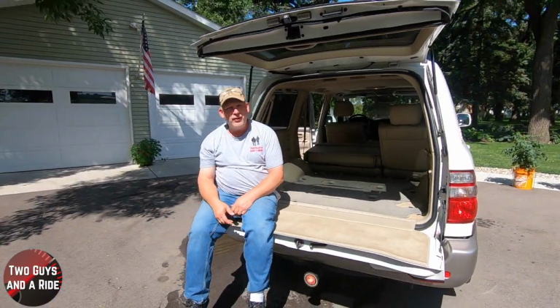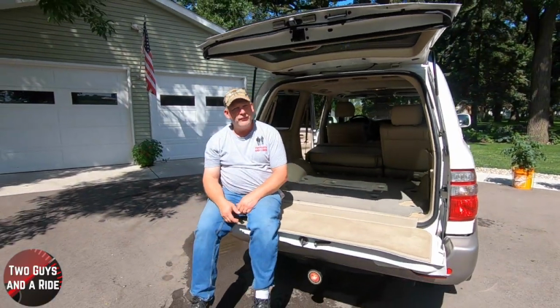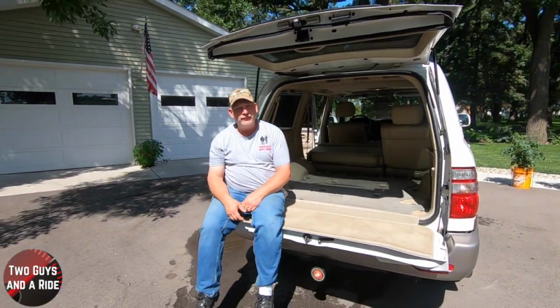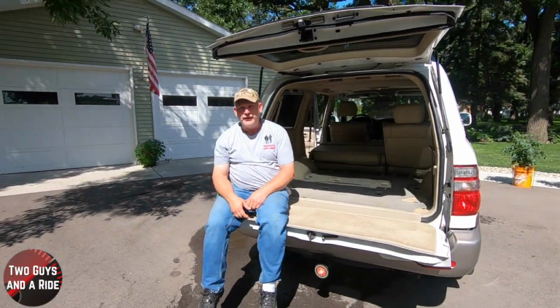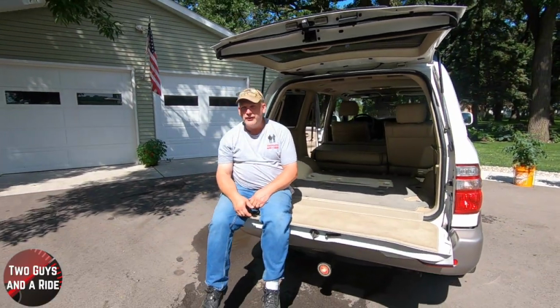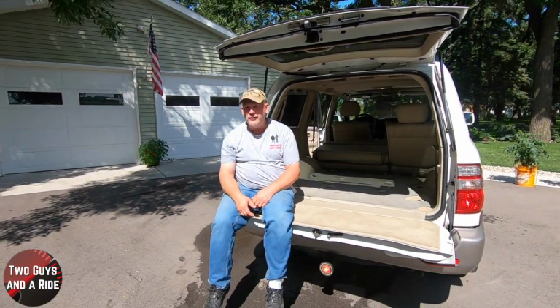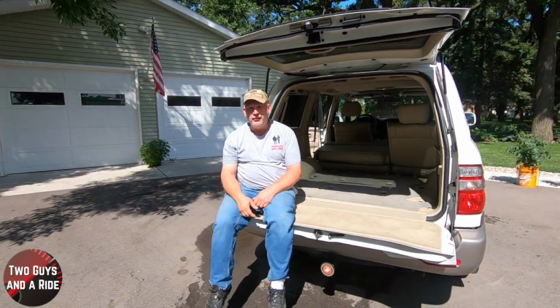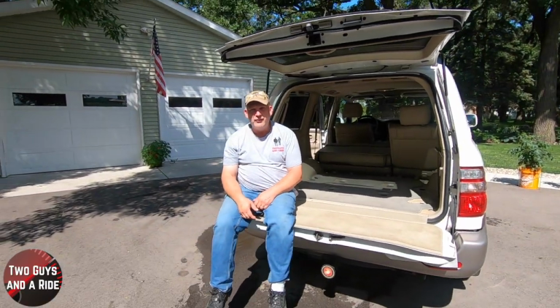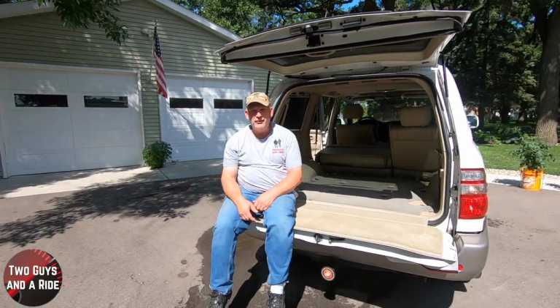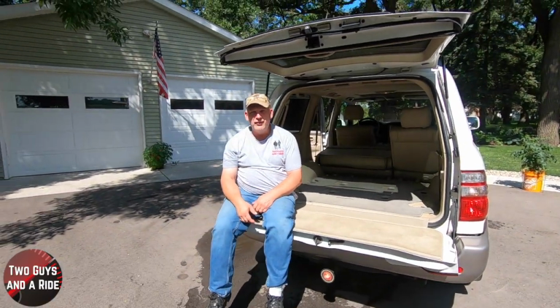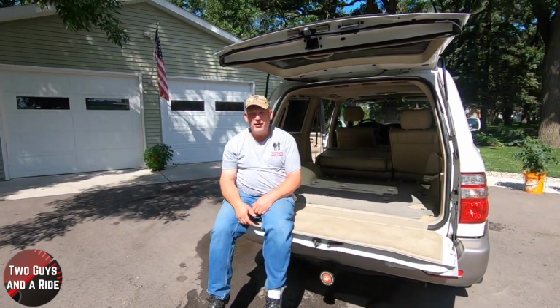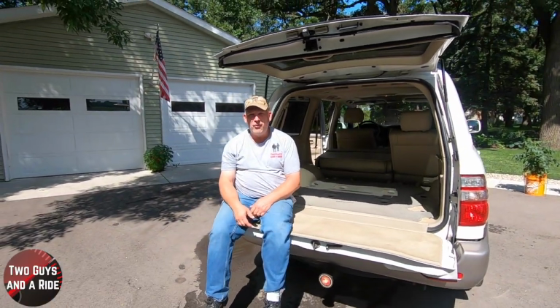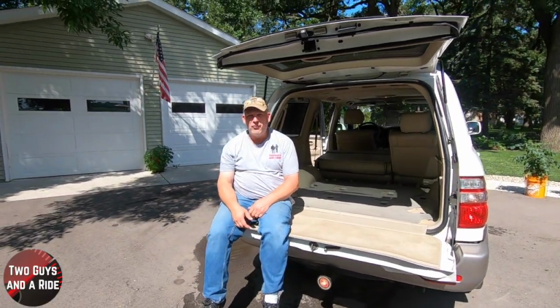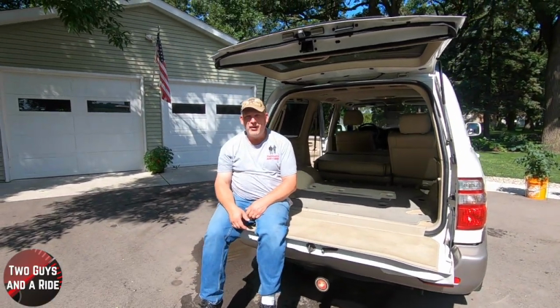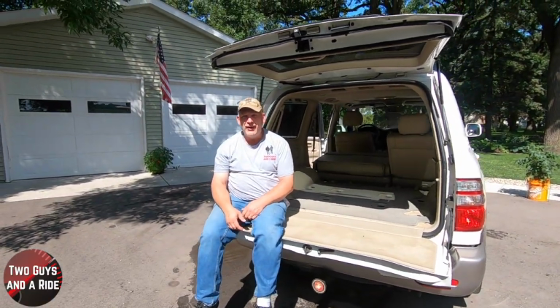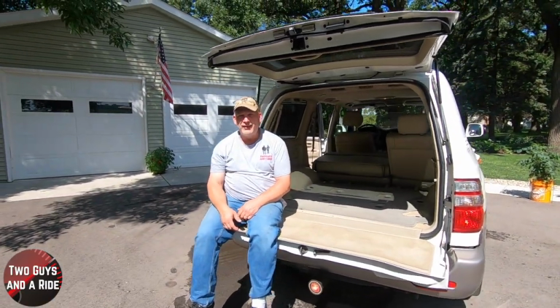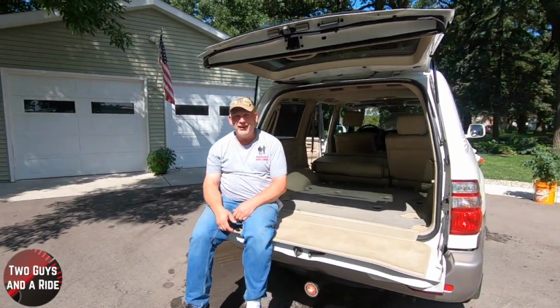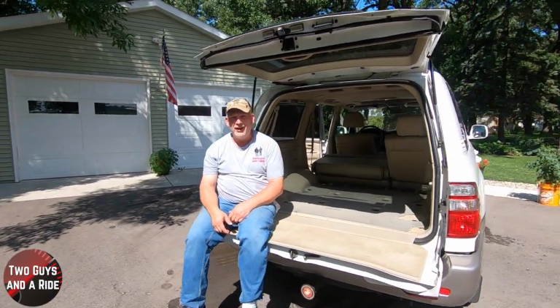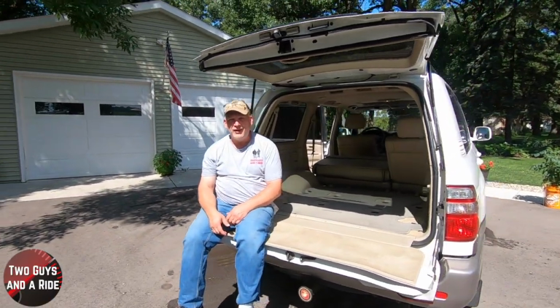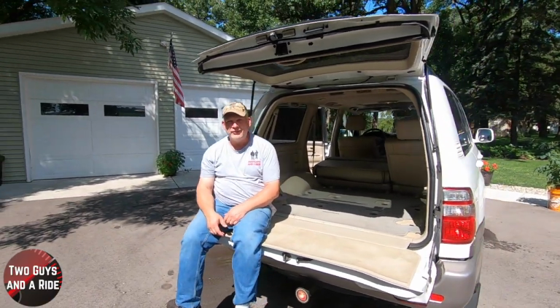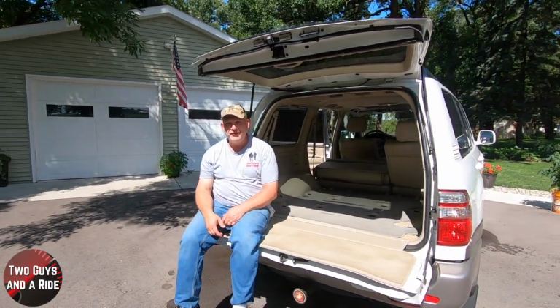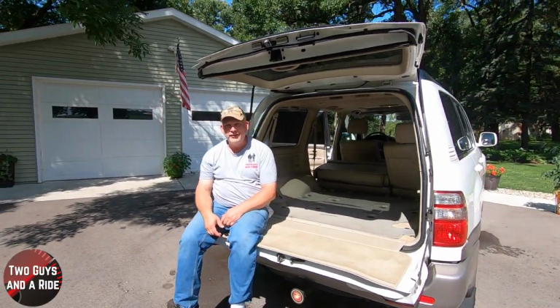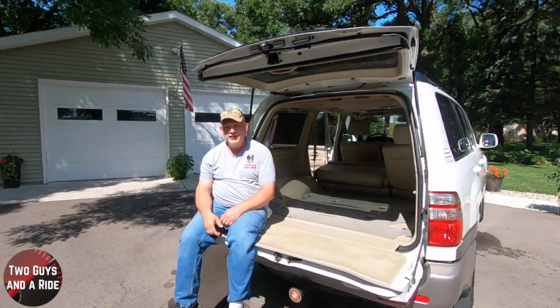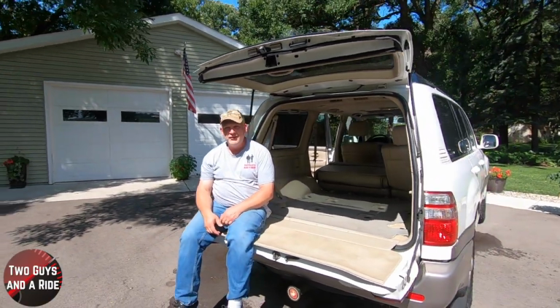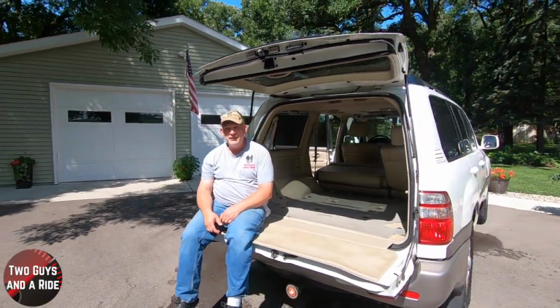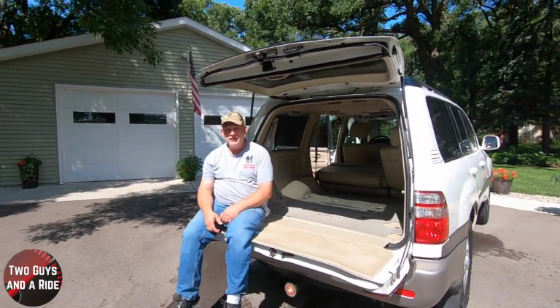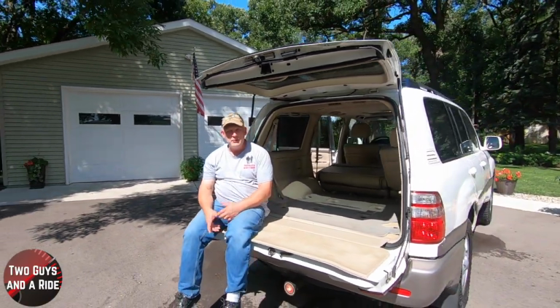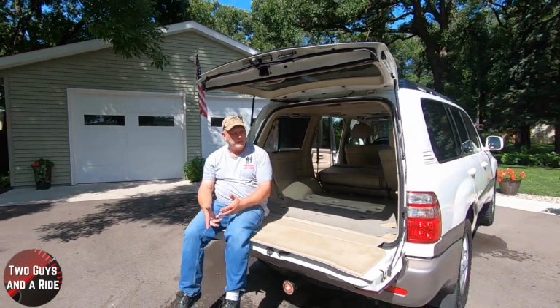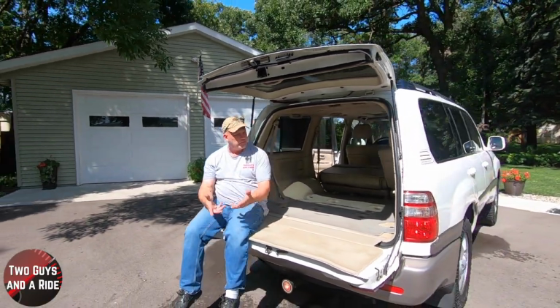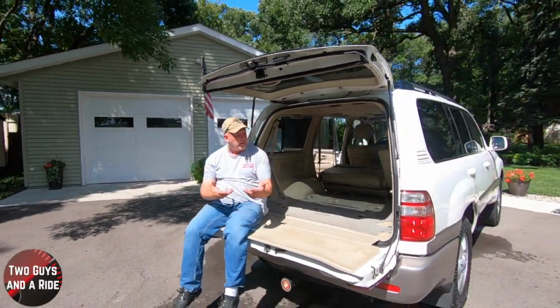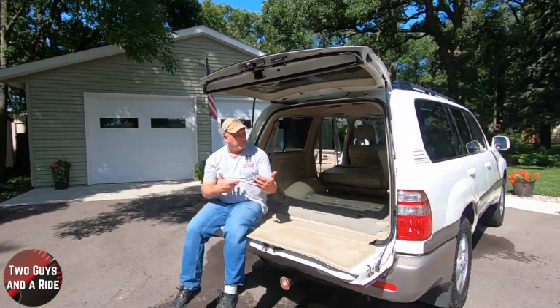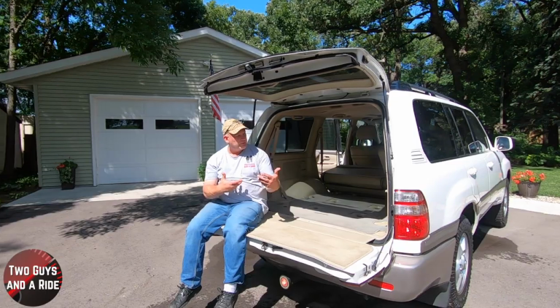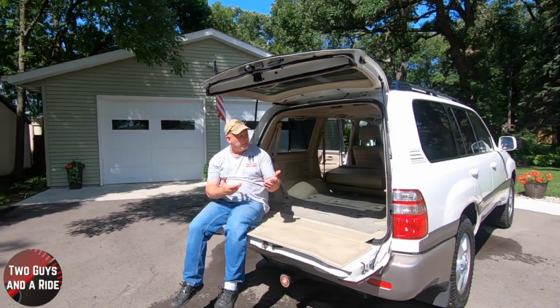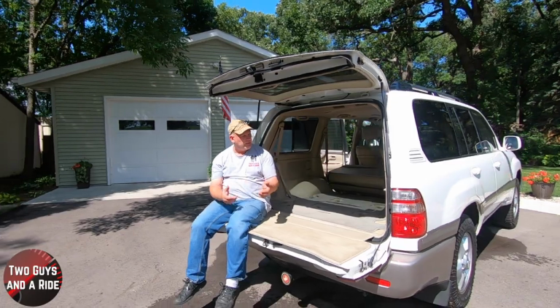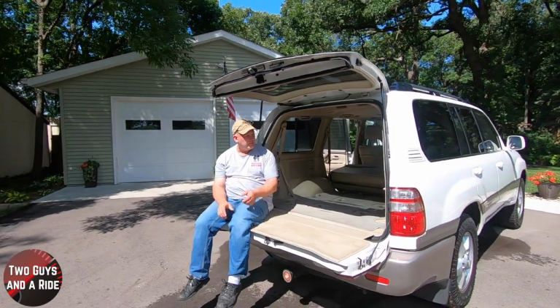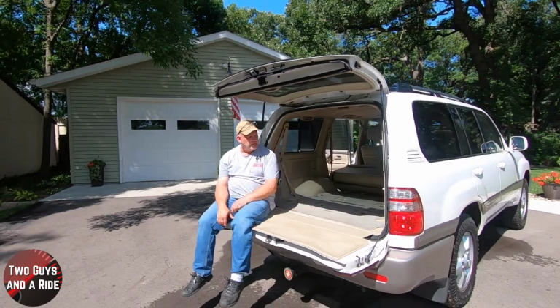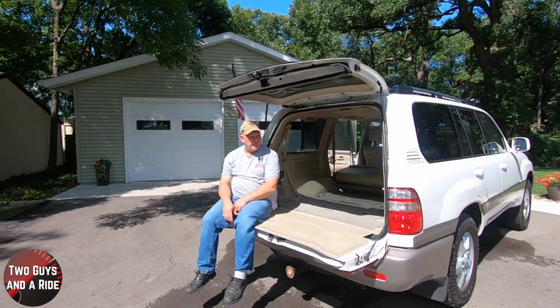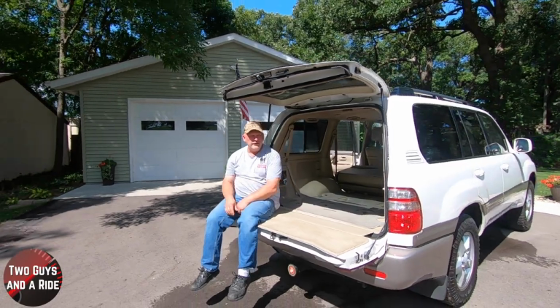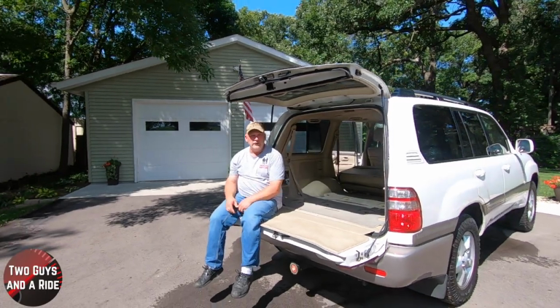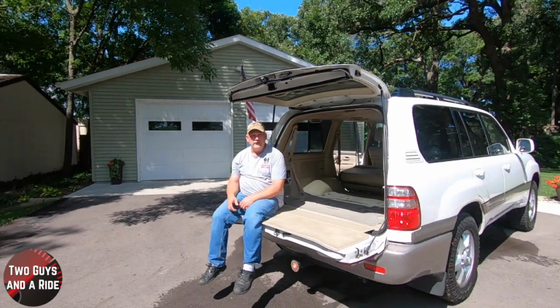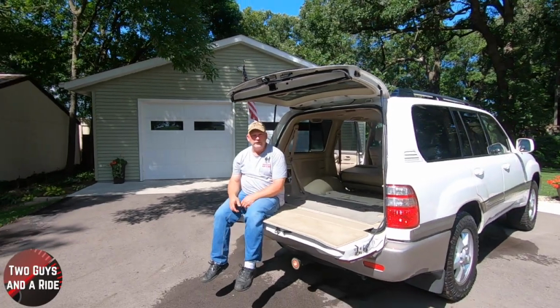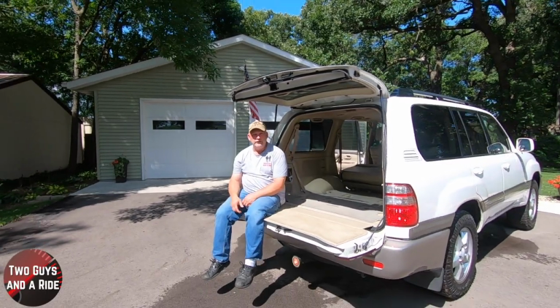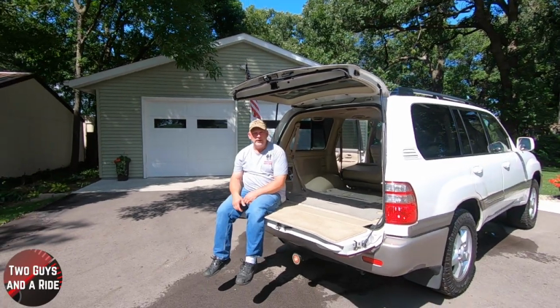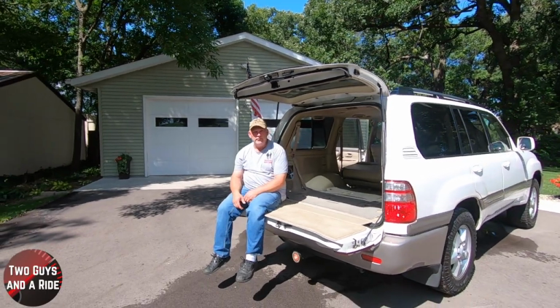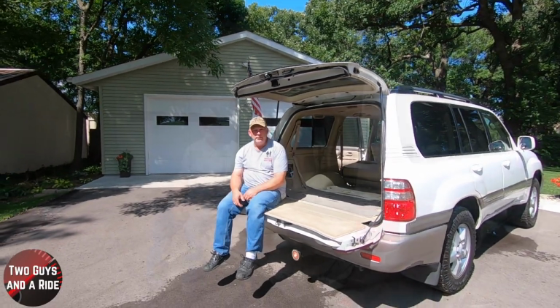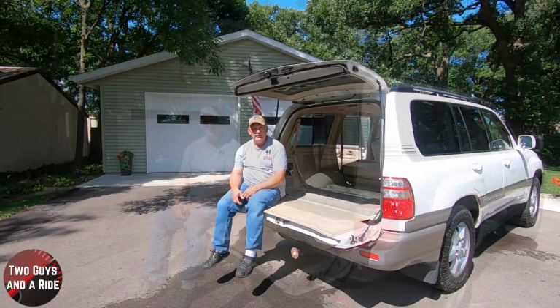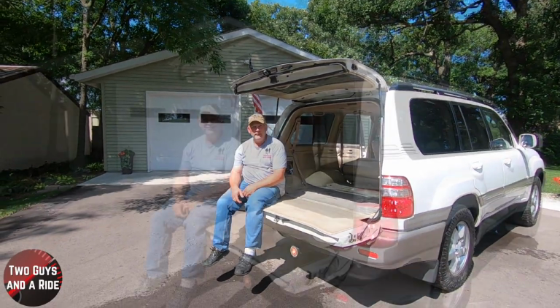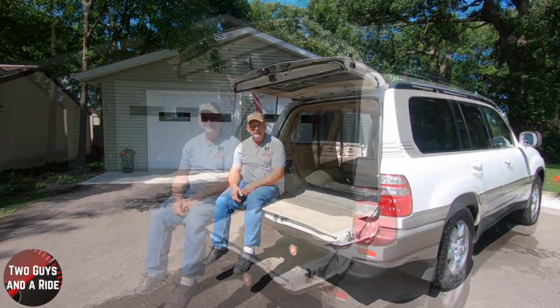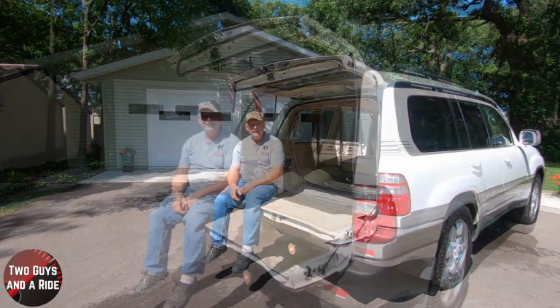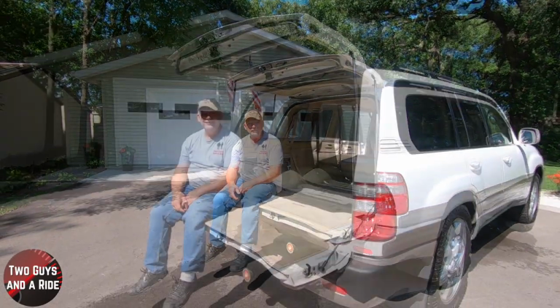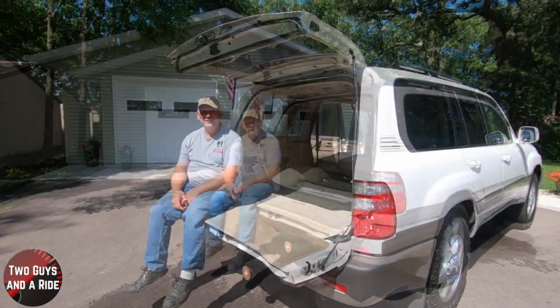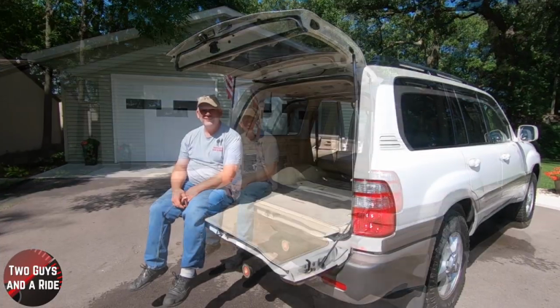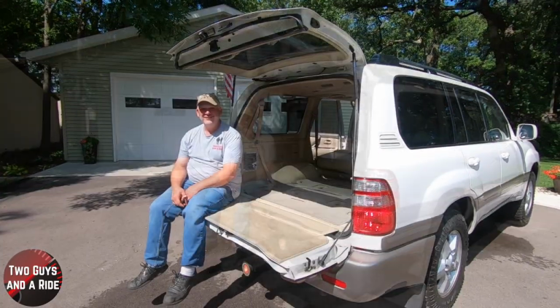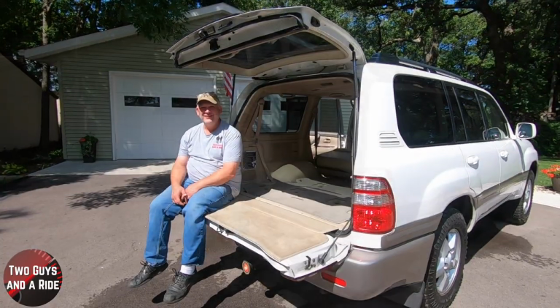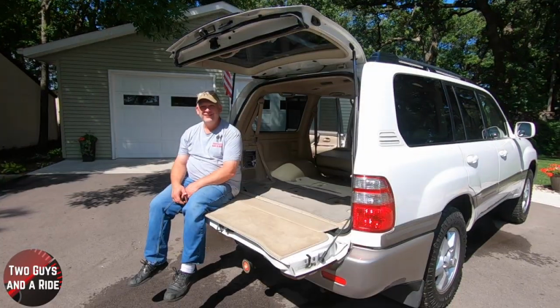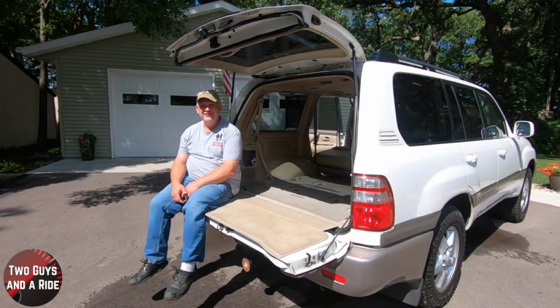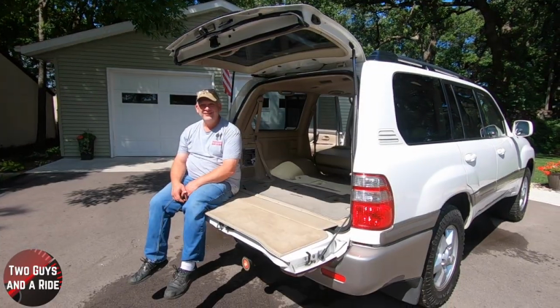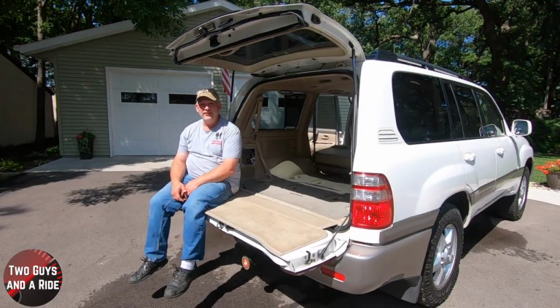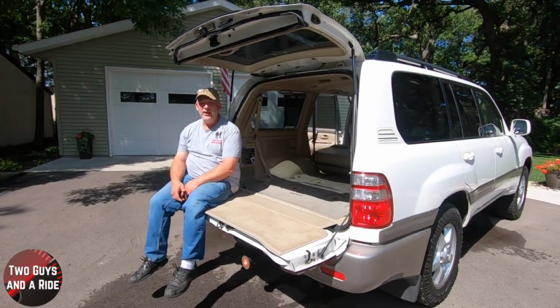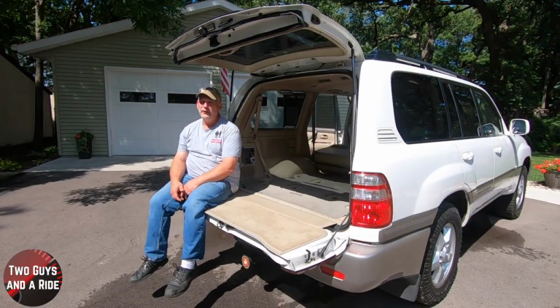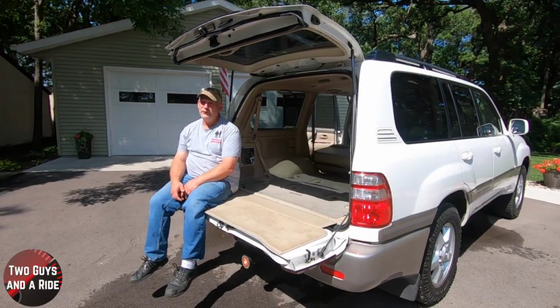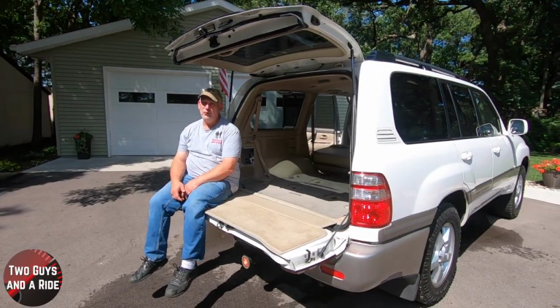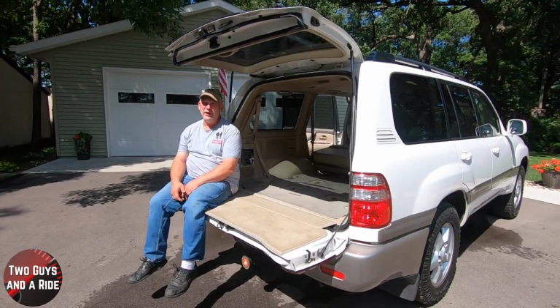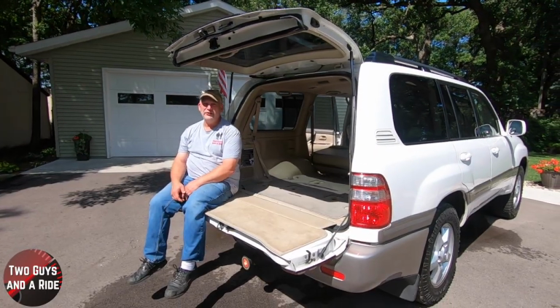Overall, what a vehicle. To be able to find something like this in this good of a shape is remarkable. Thanks for watching.